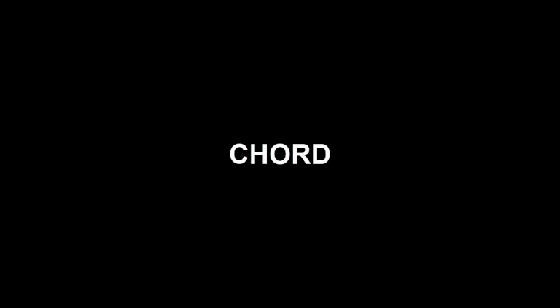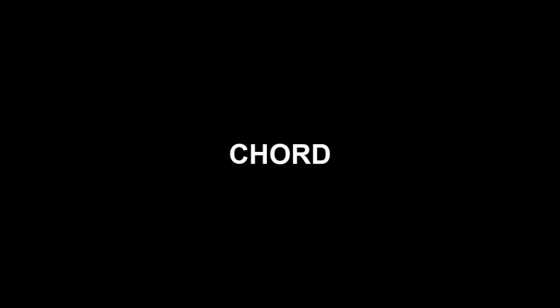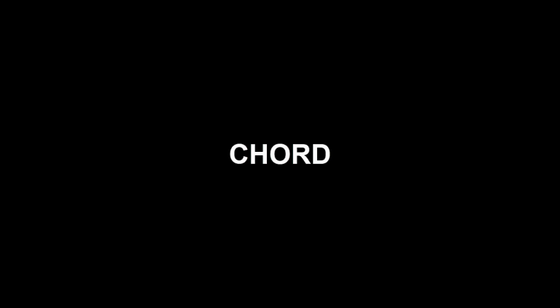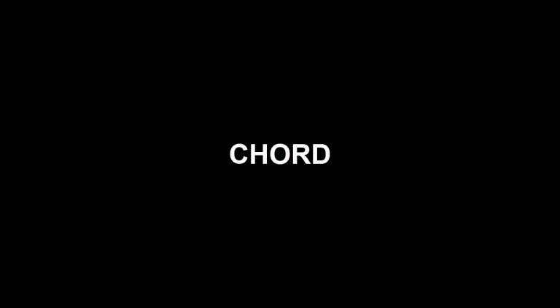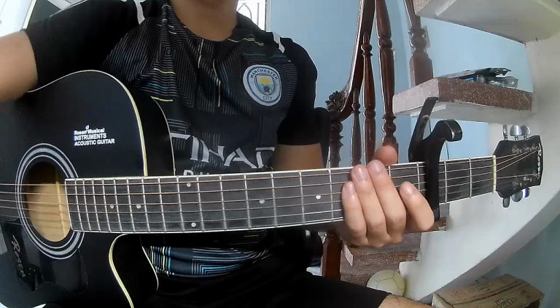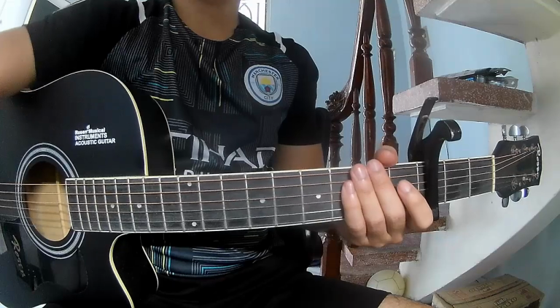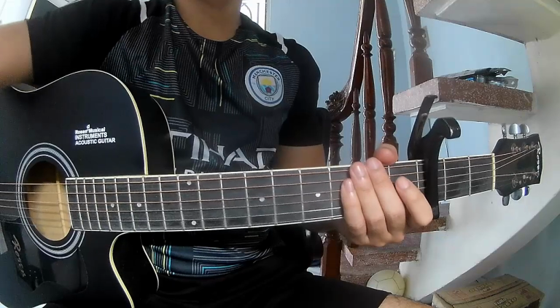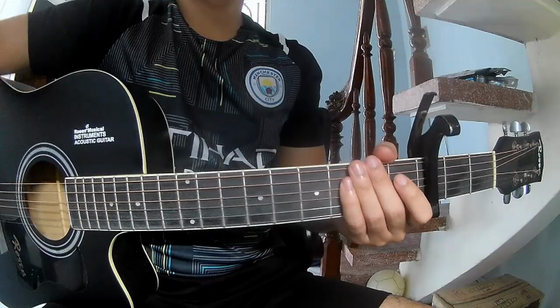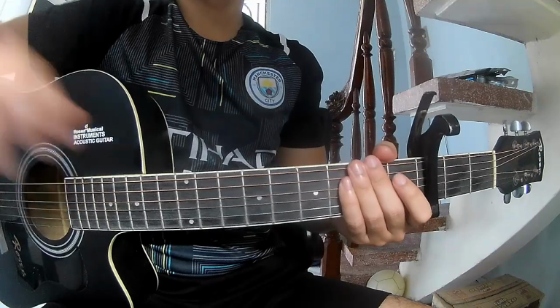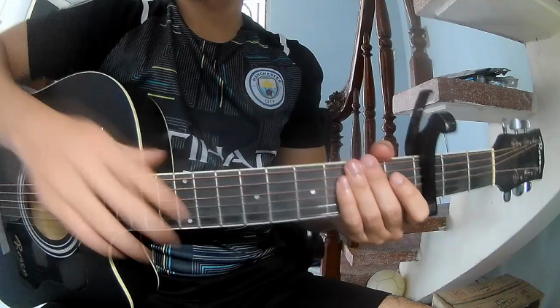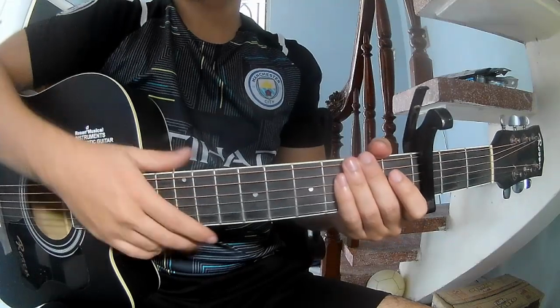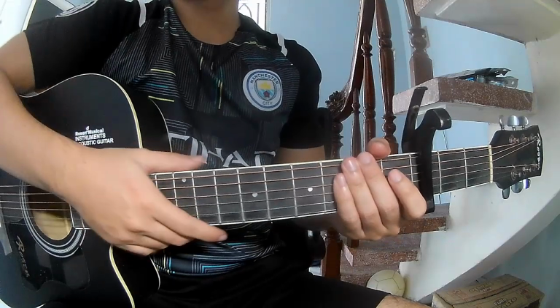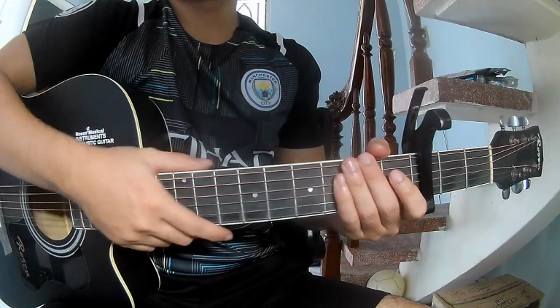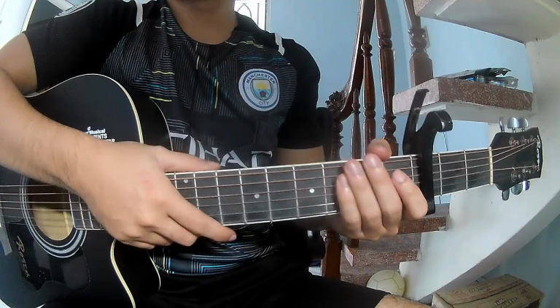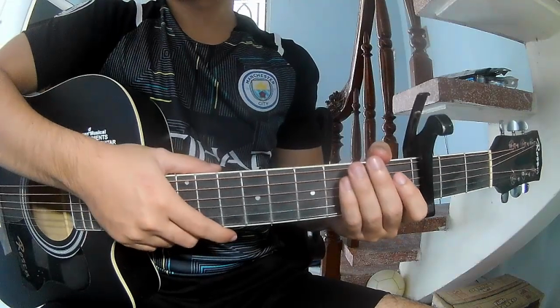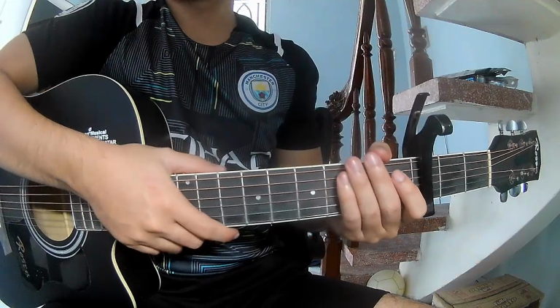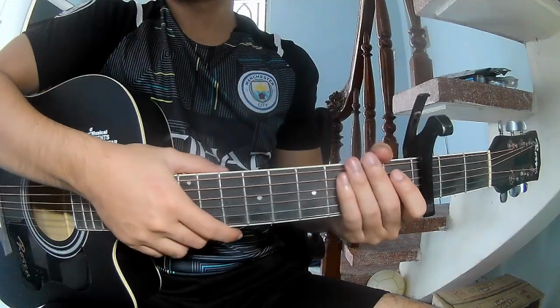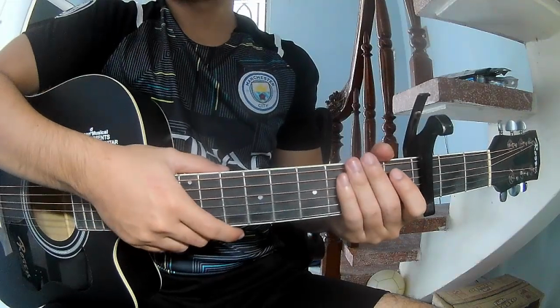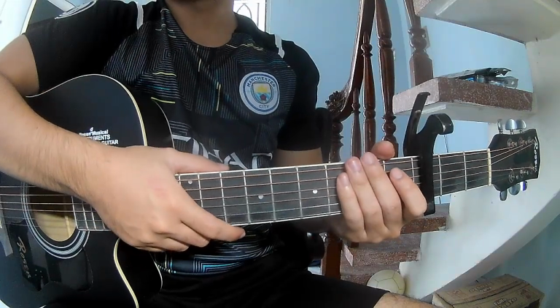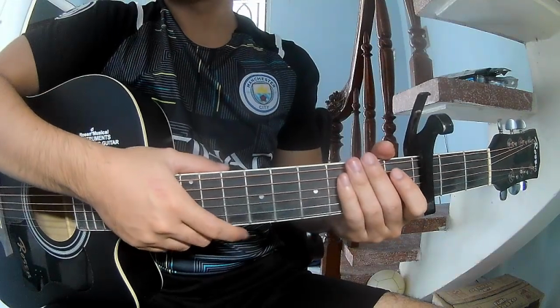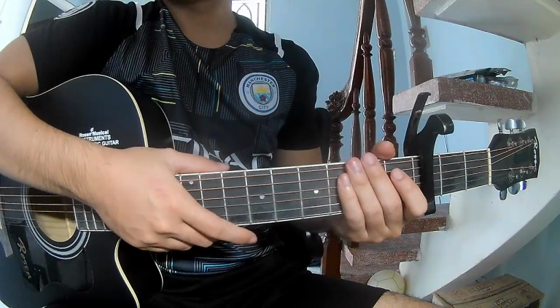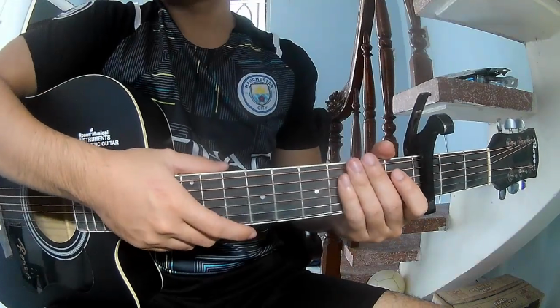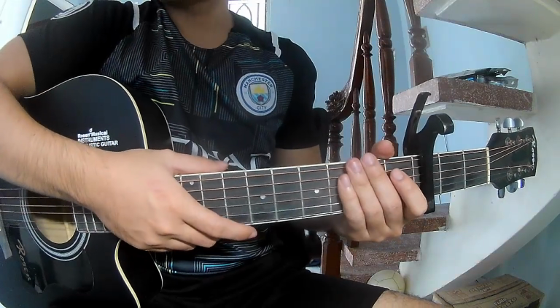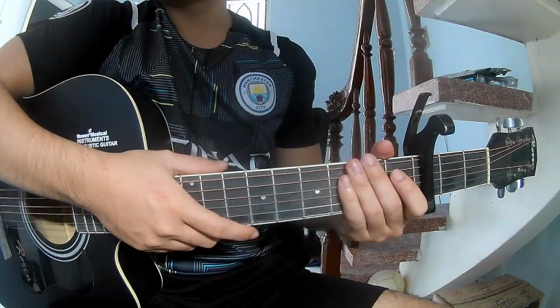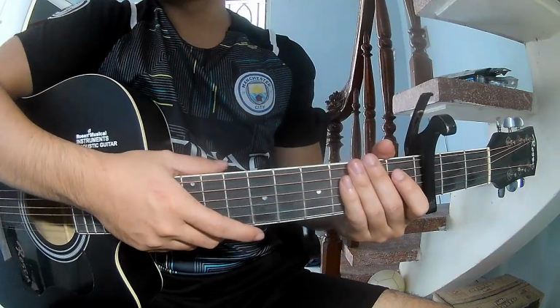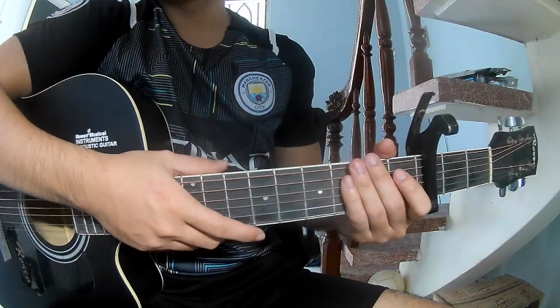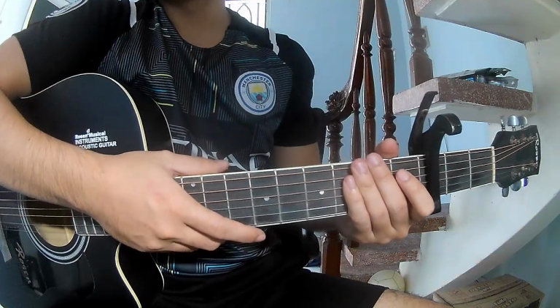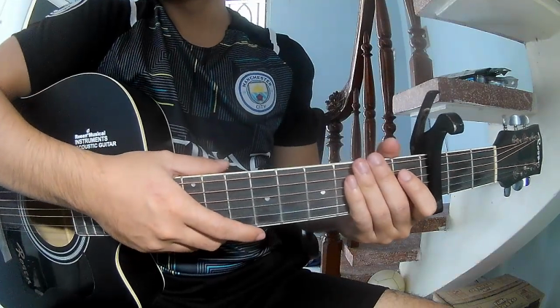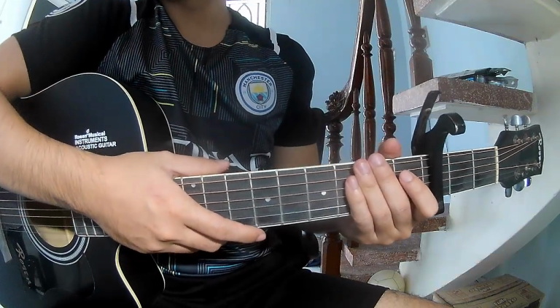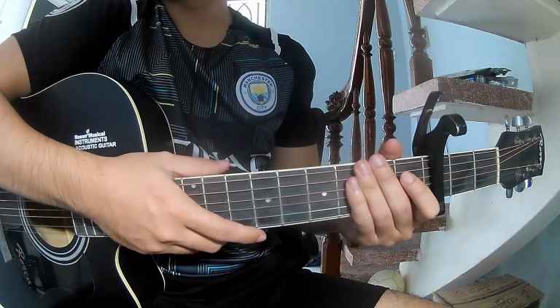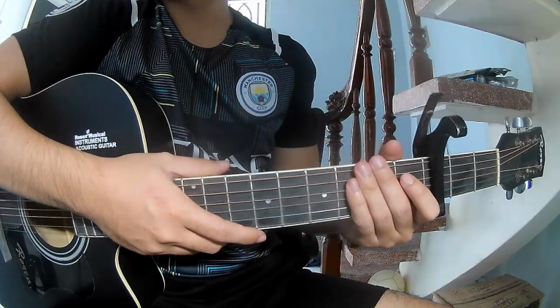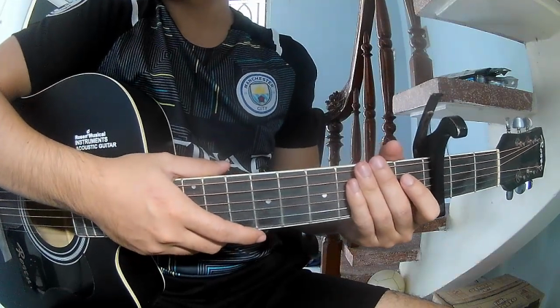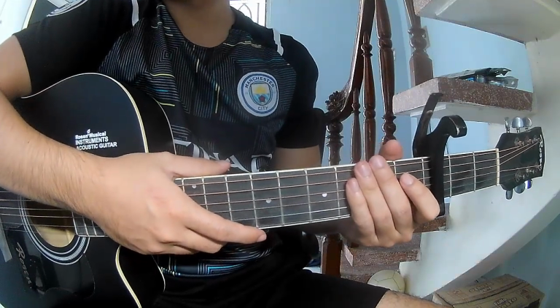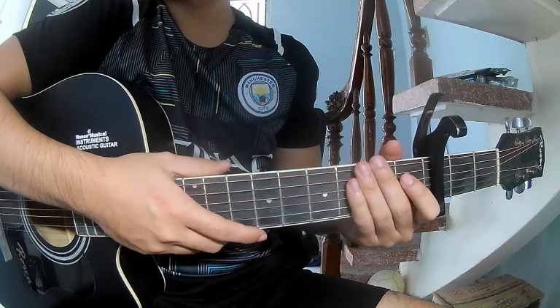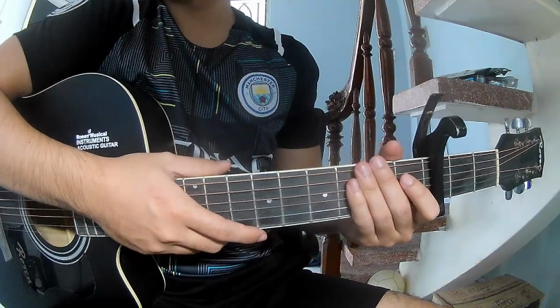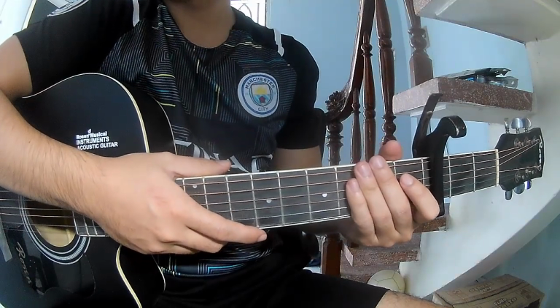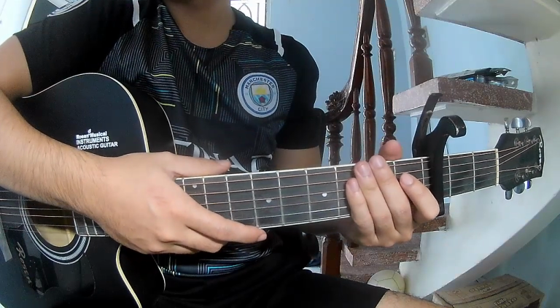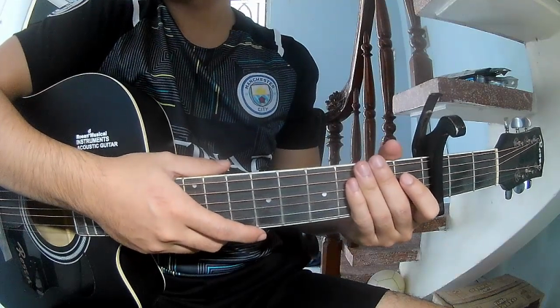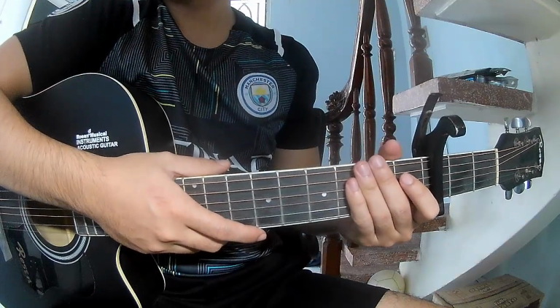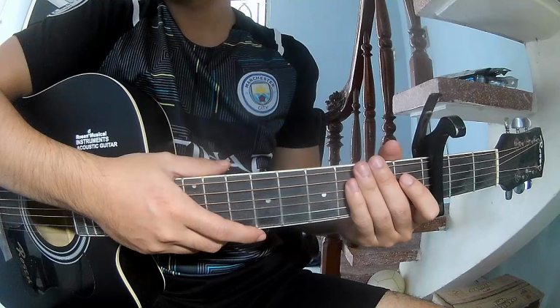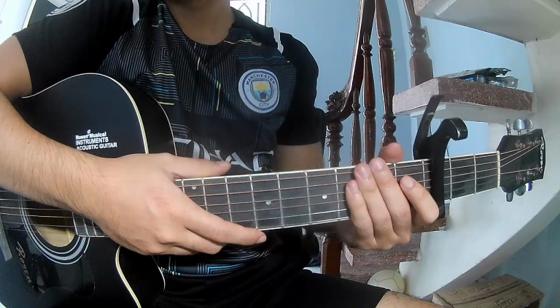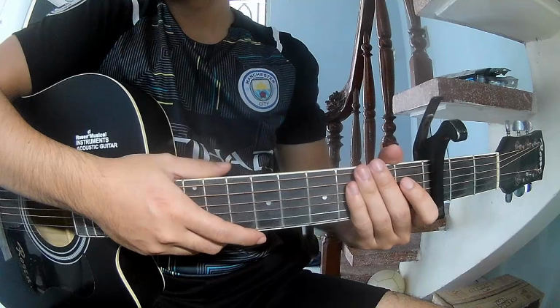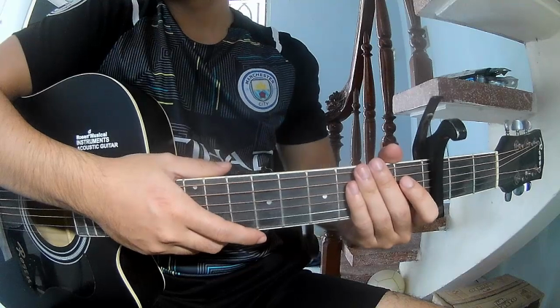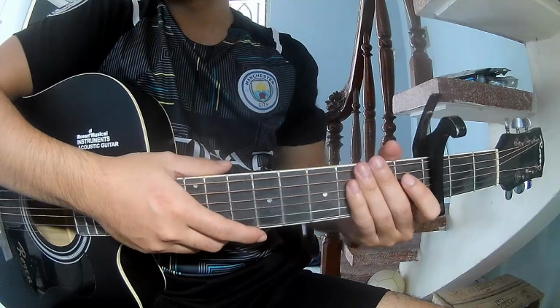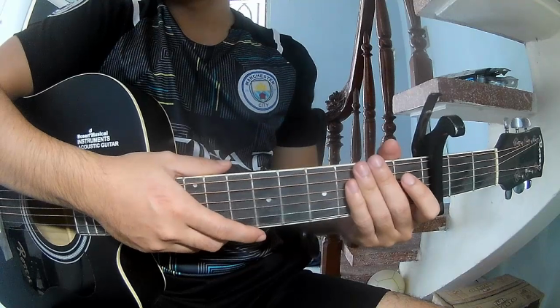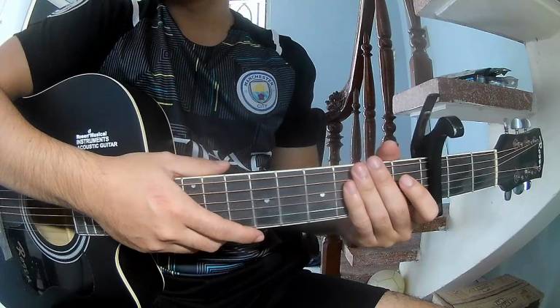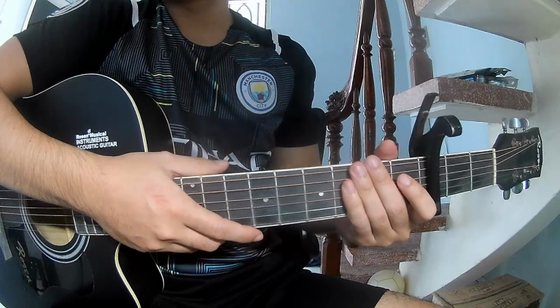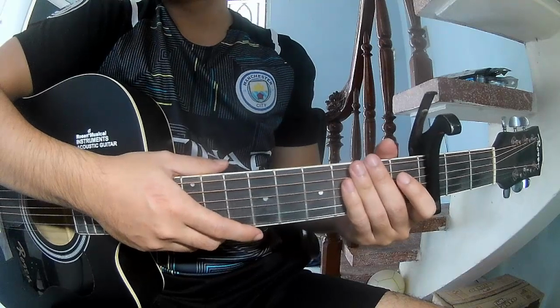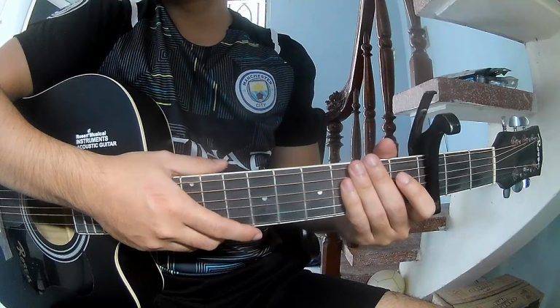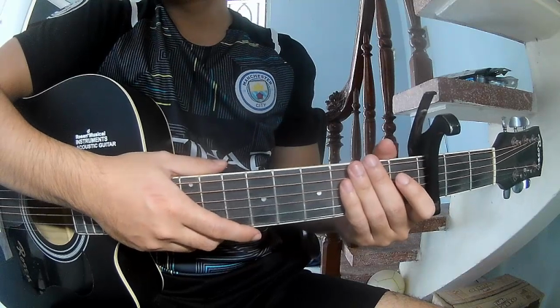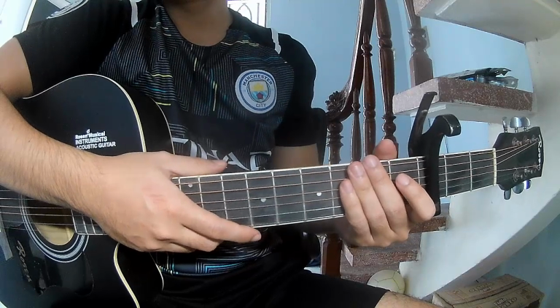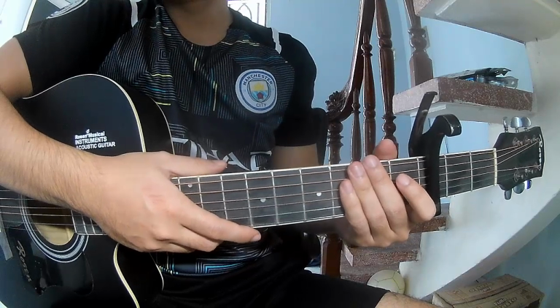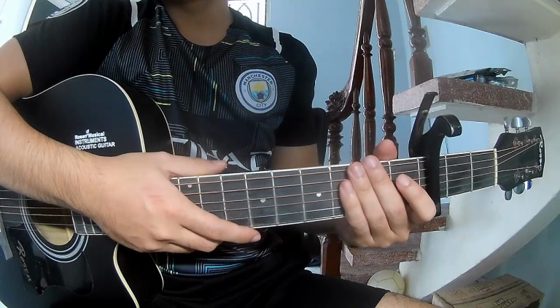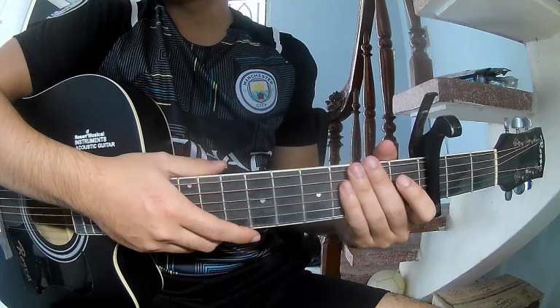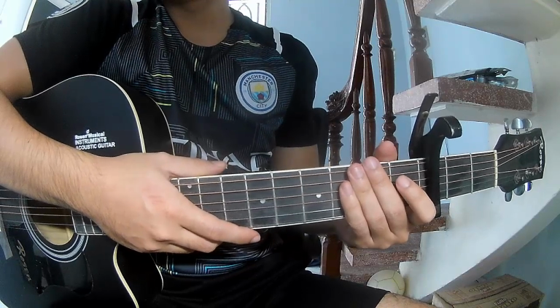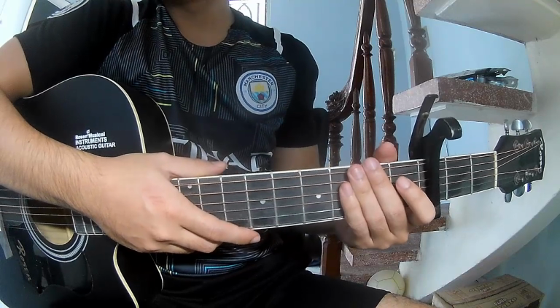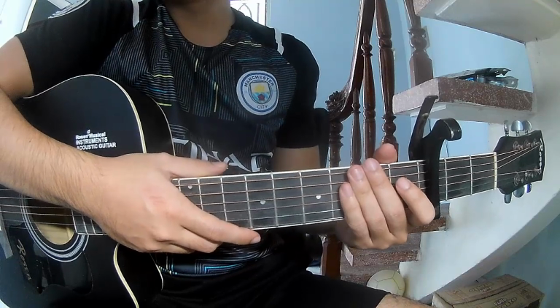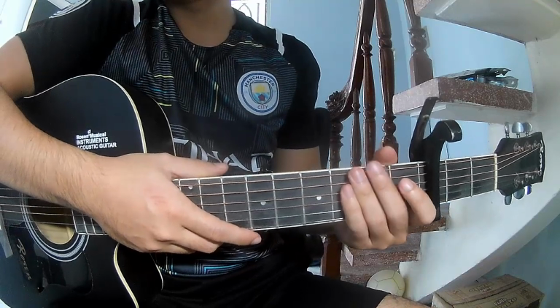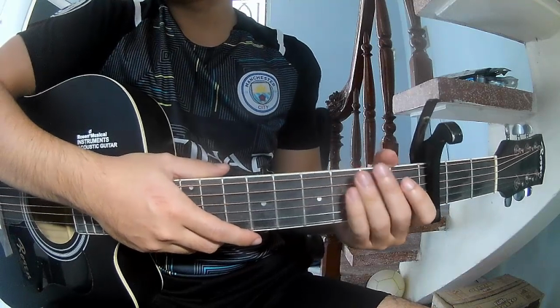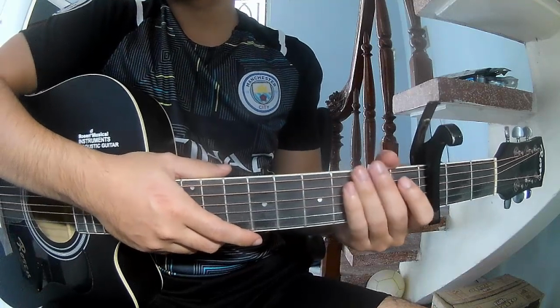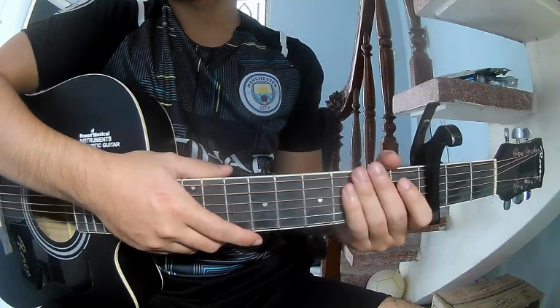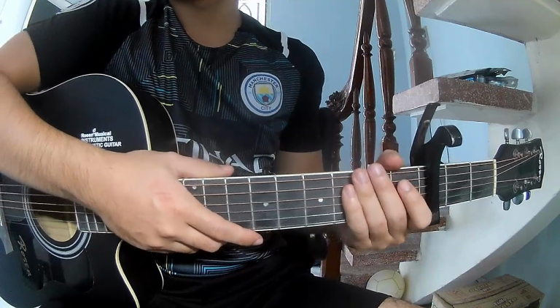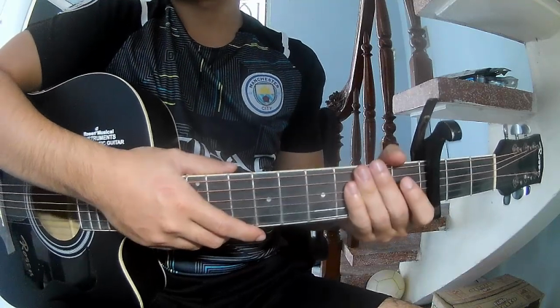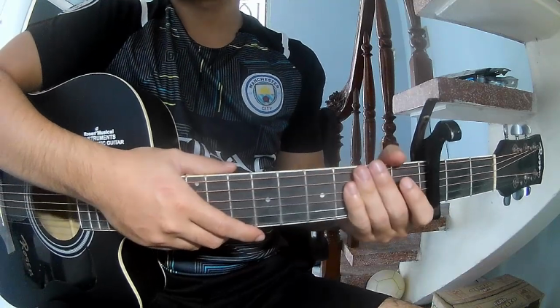Hi everyone, today we'll see how to play guitar — Sweet Stand Lemonade by Amelia Florent.